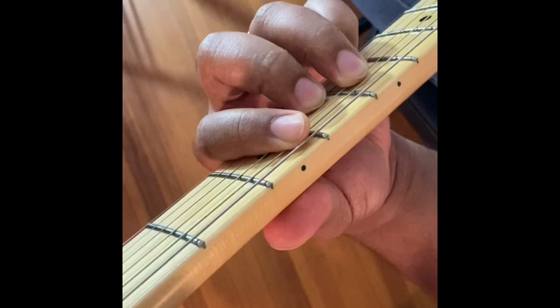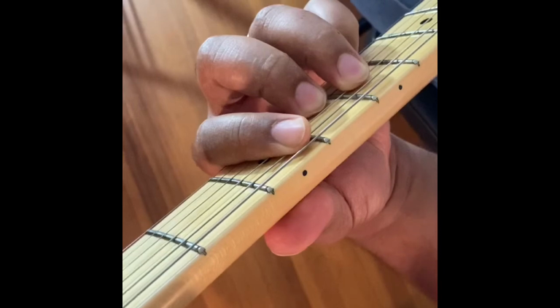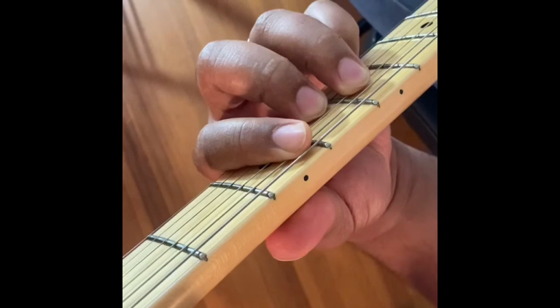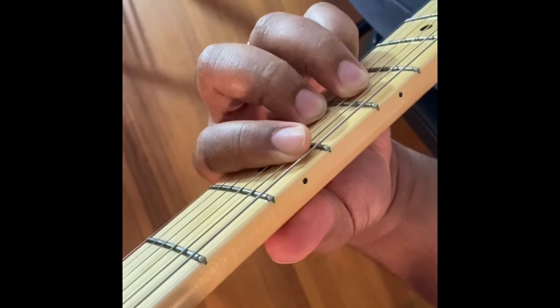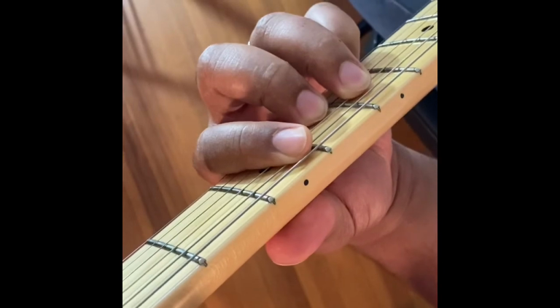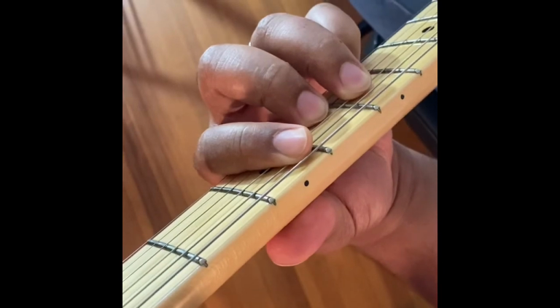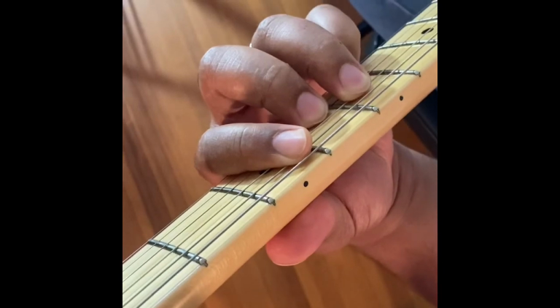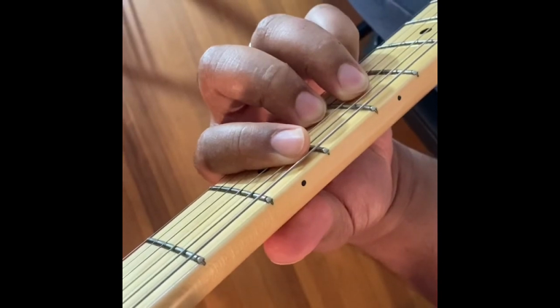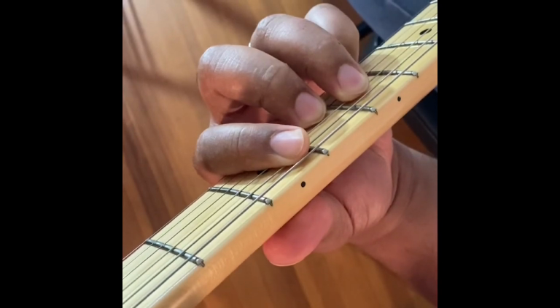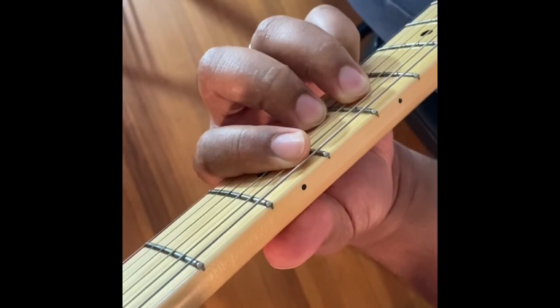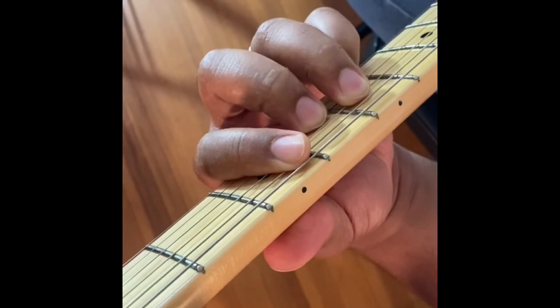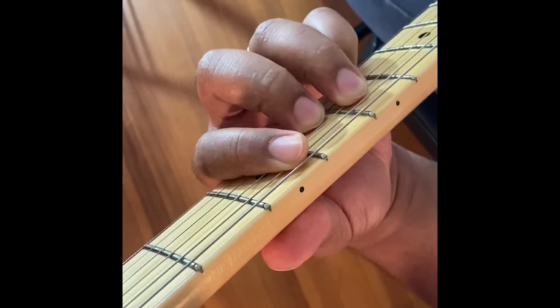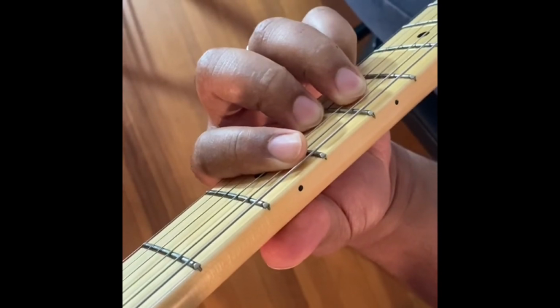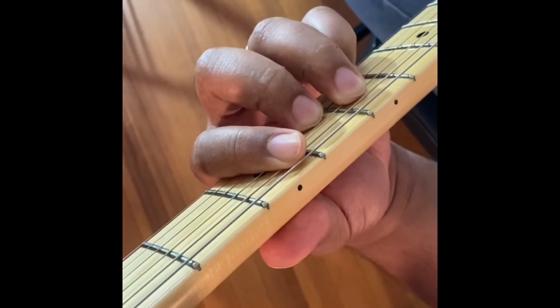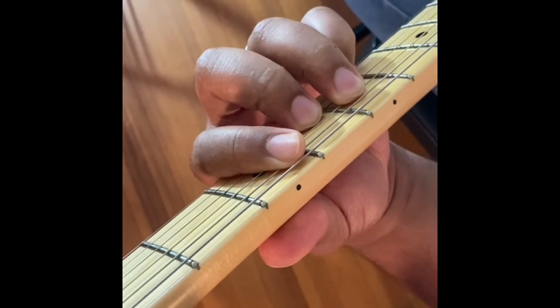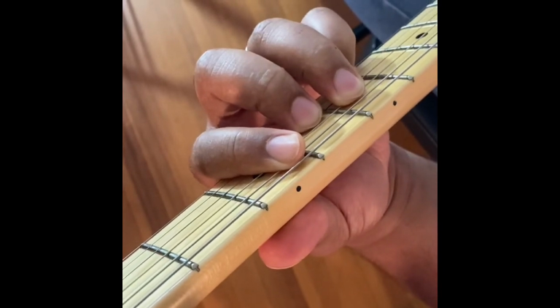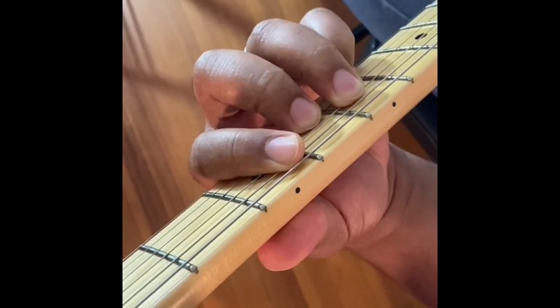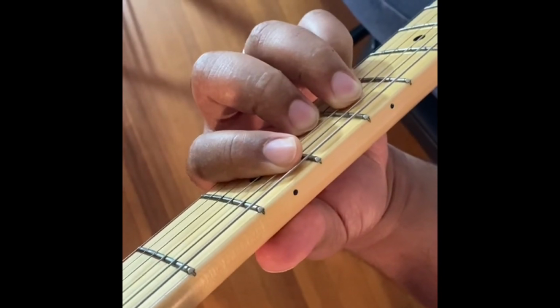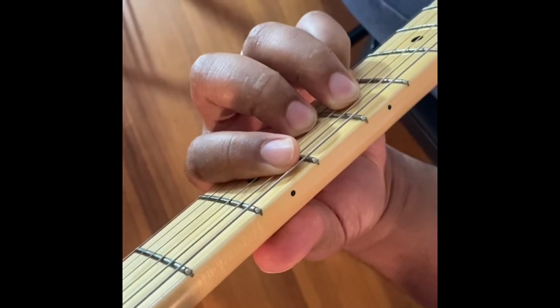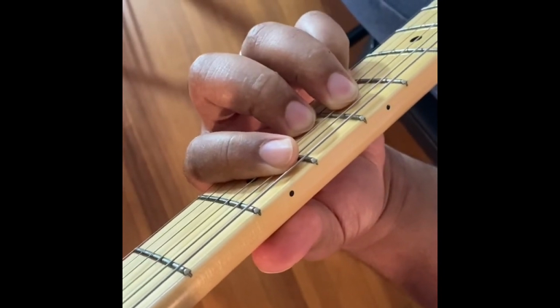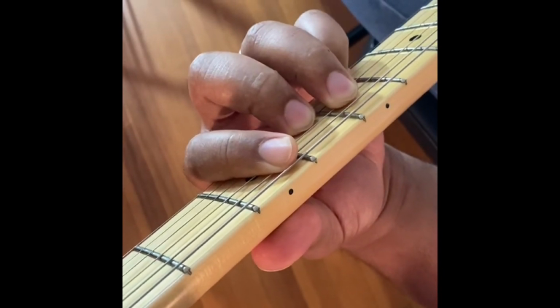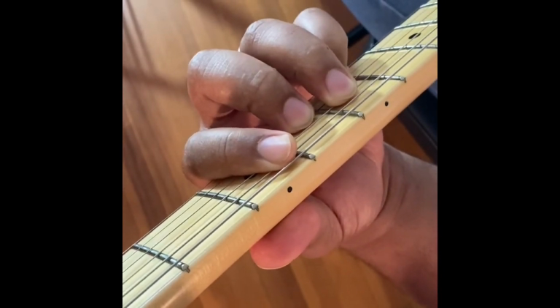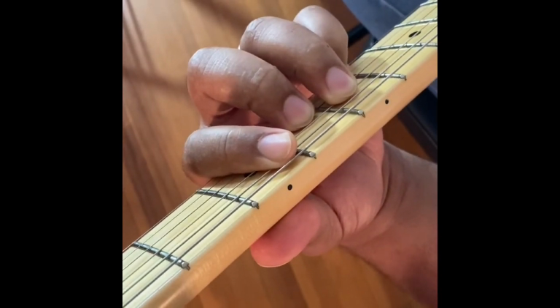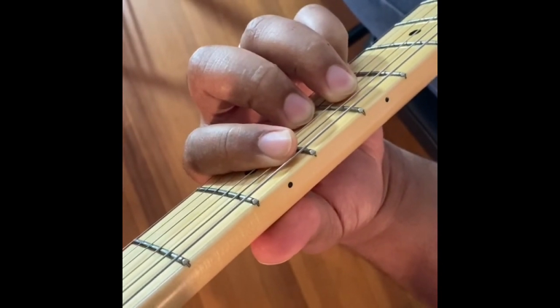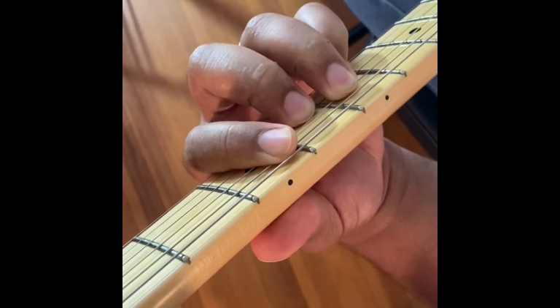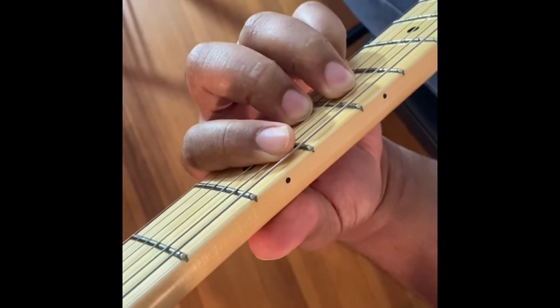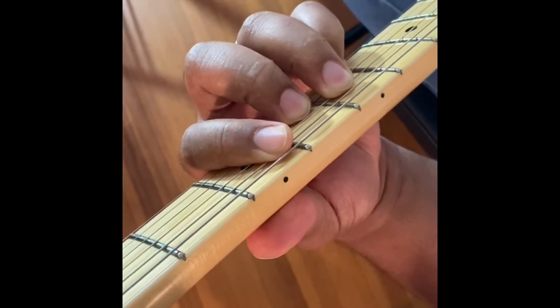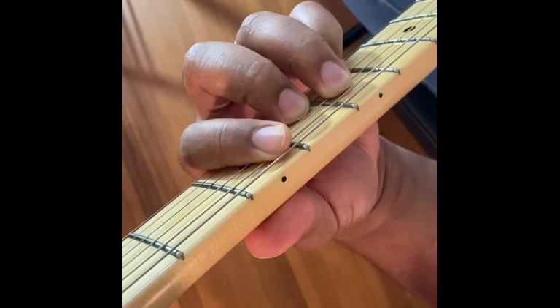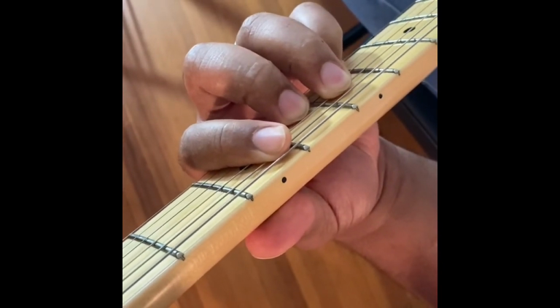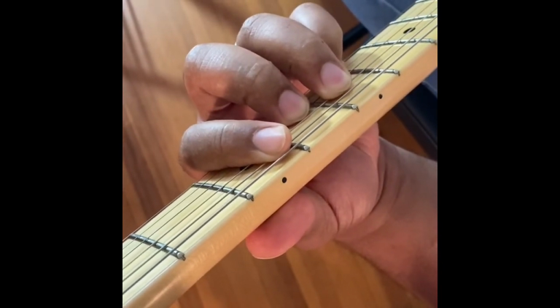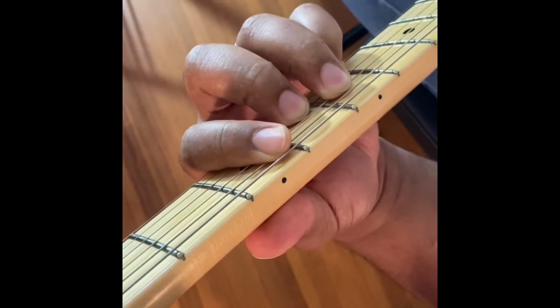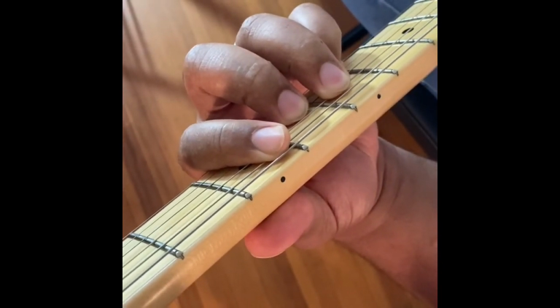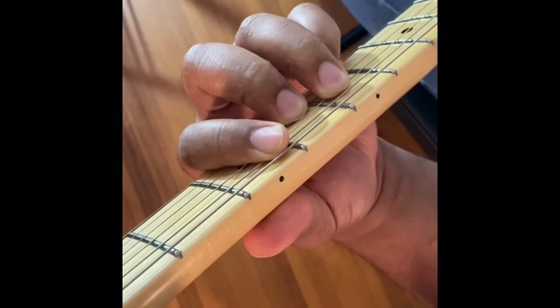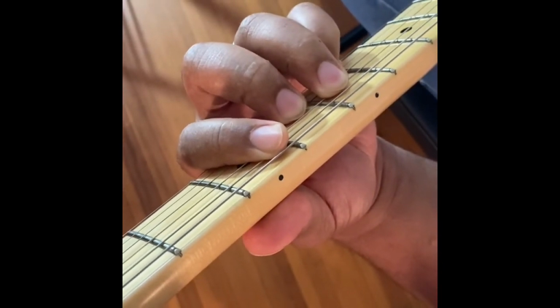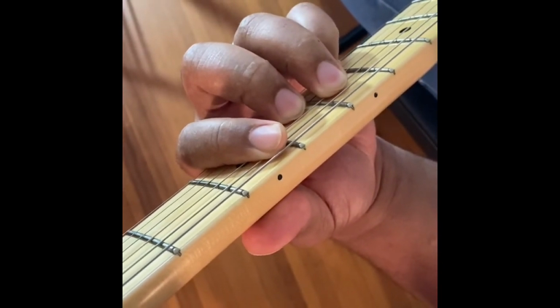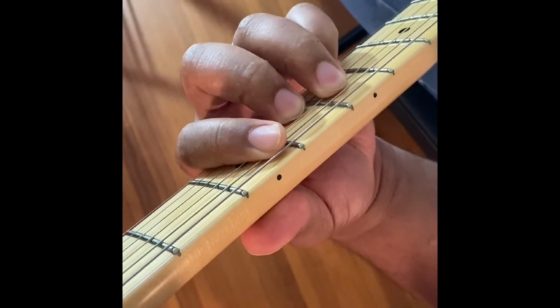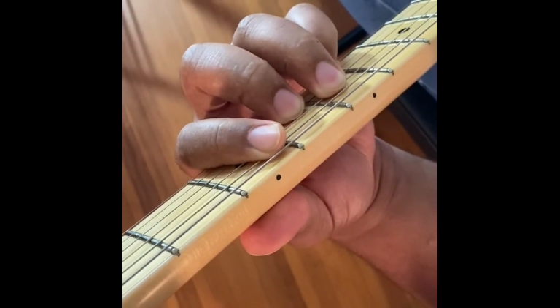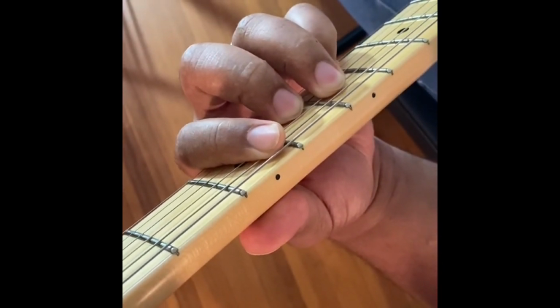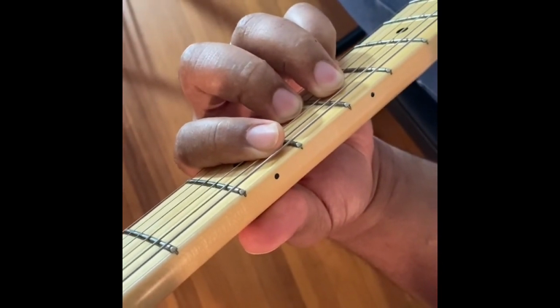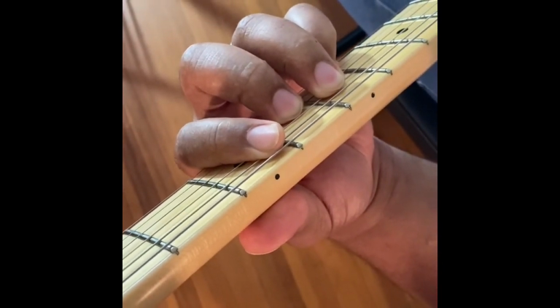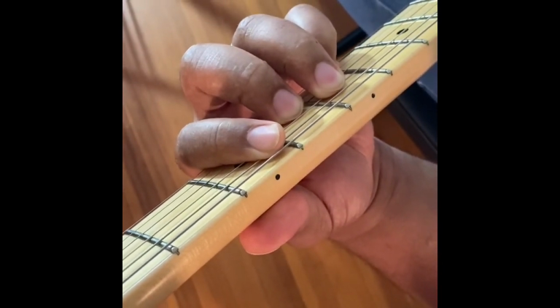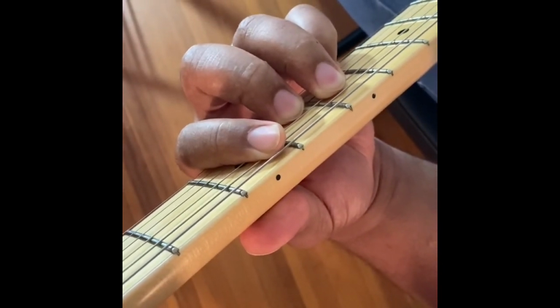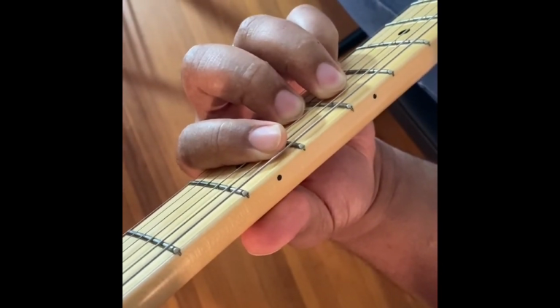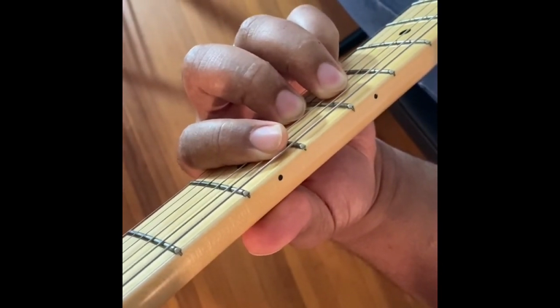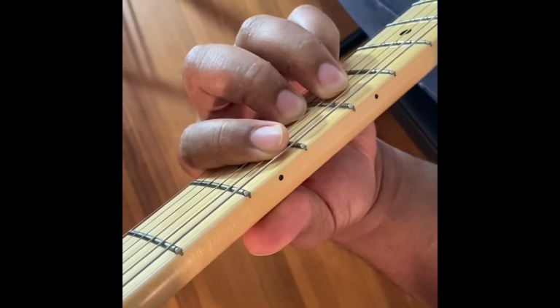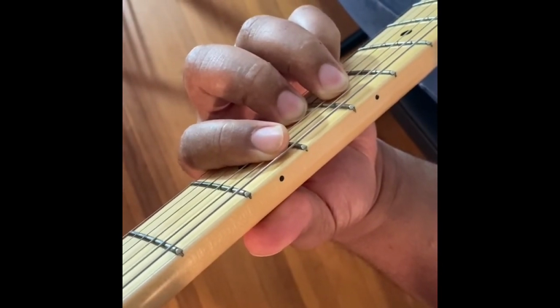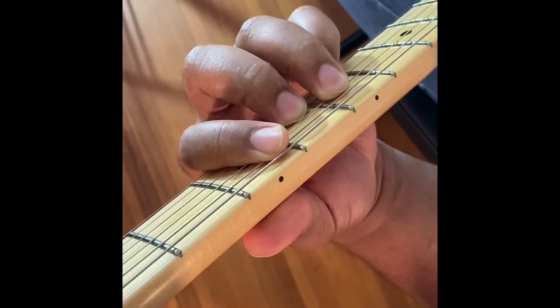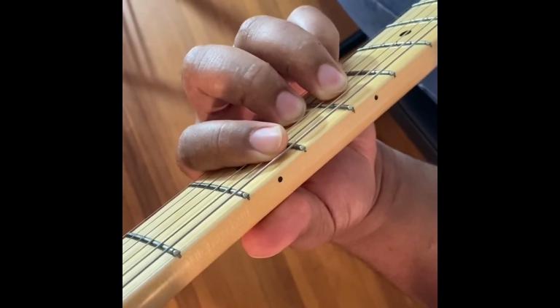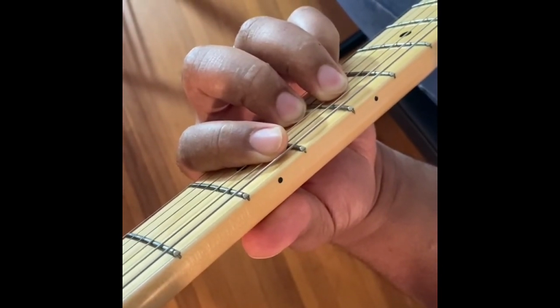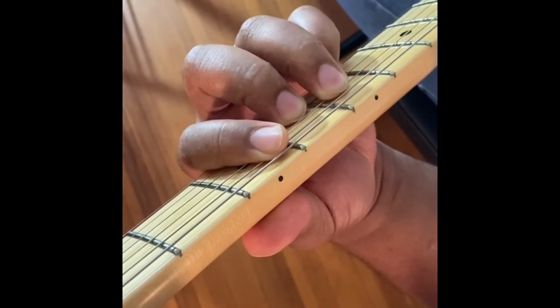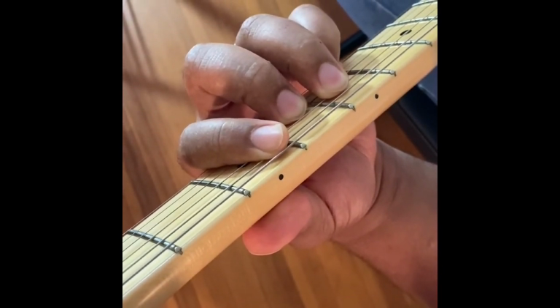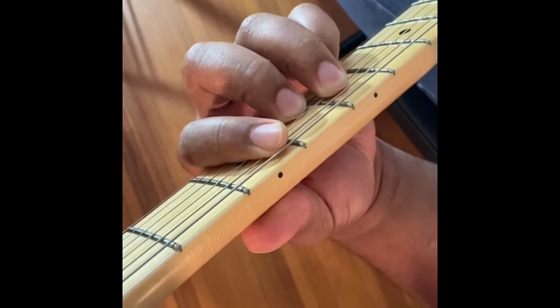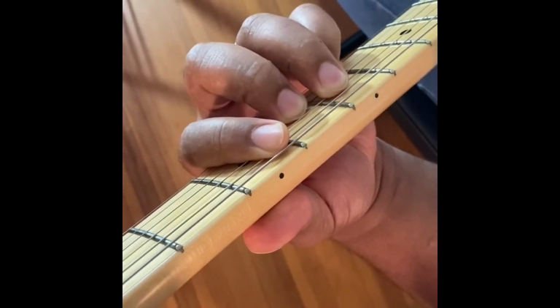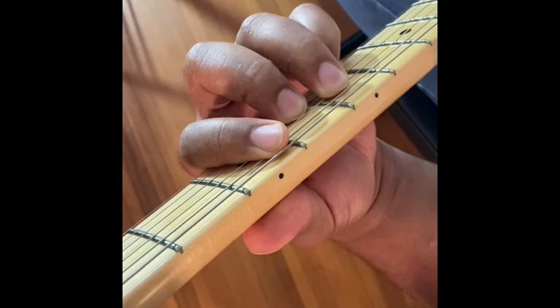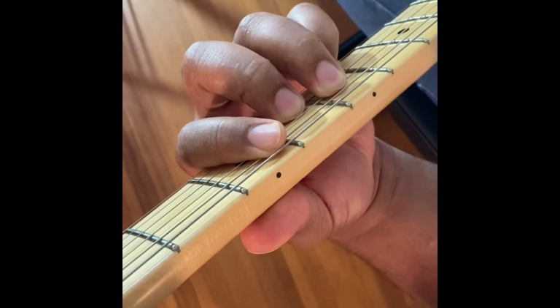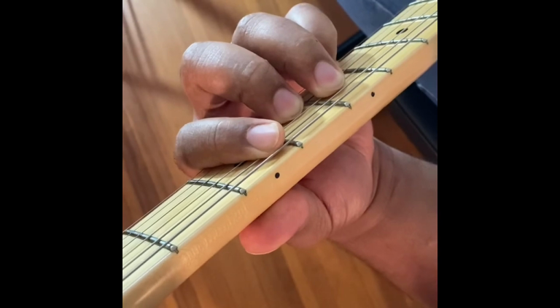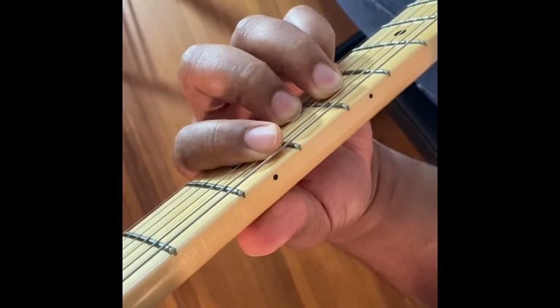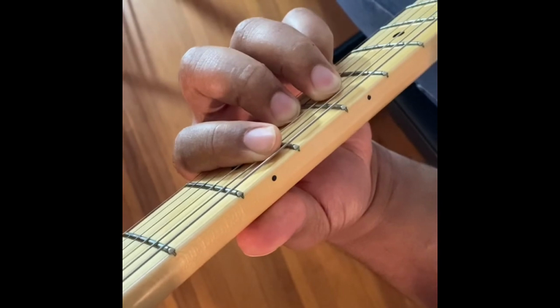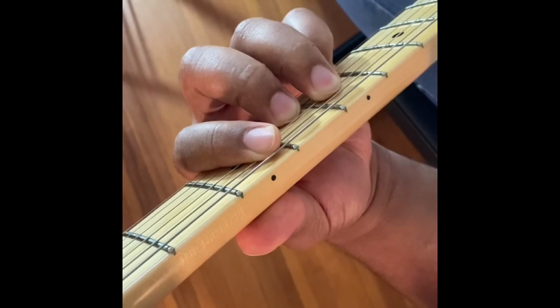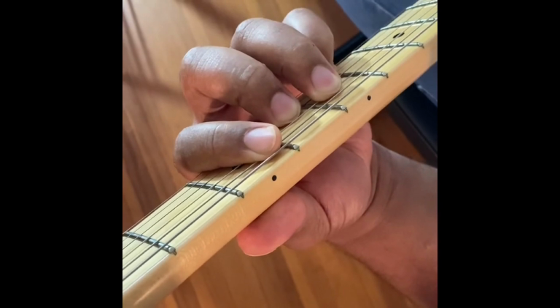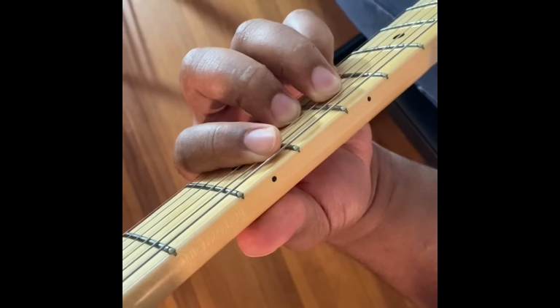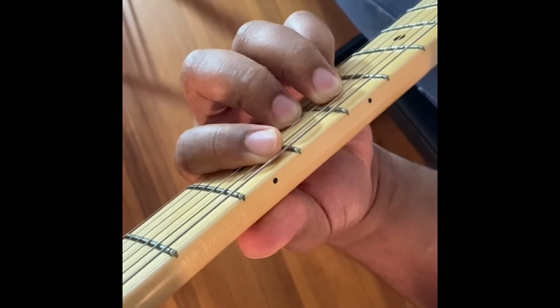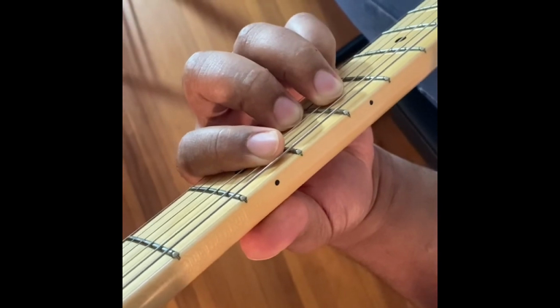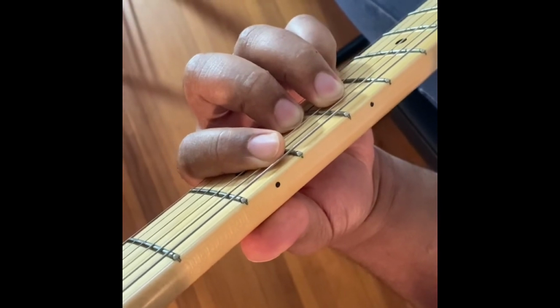Hello, this is Jonathan French Guitar. This request was made by Nikki K.A. I hope you enjoy it.